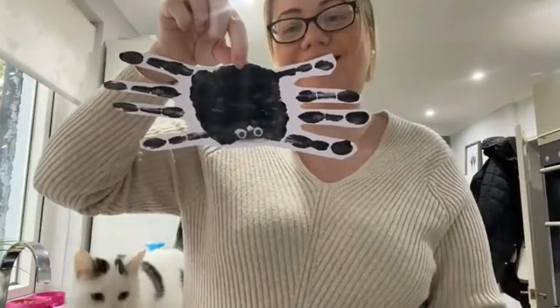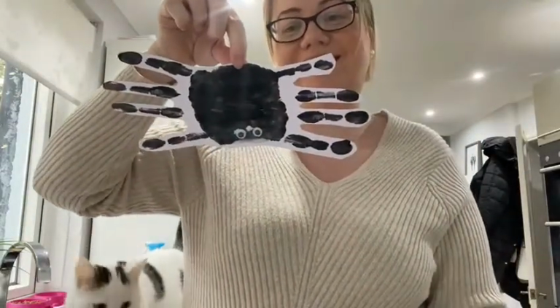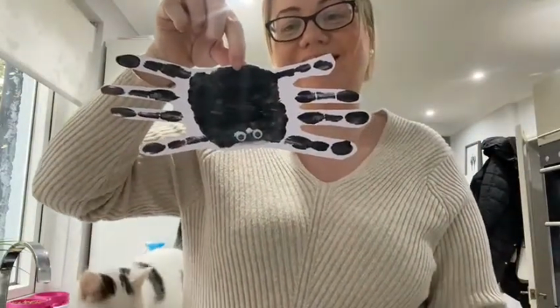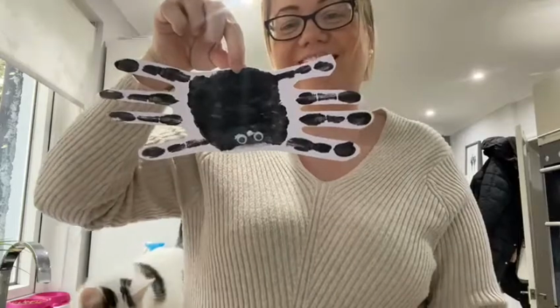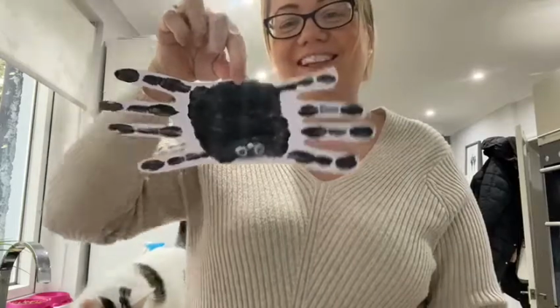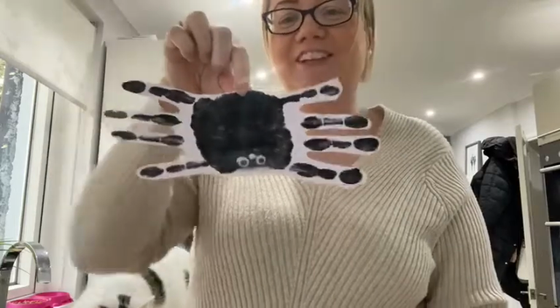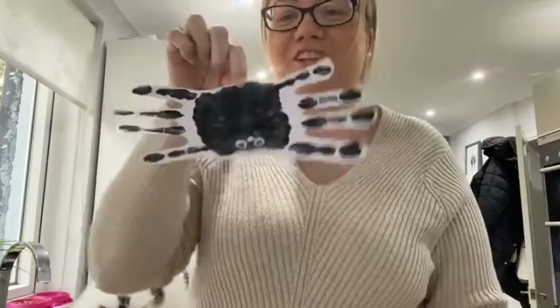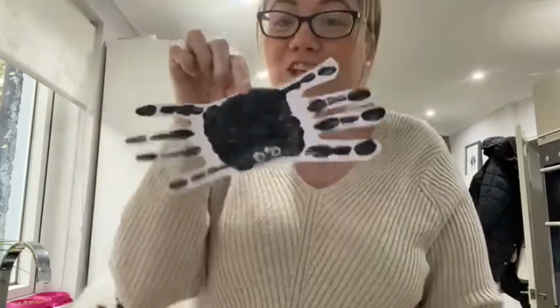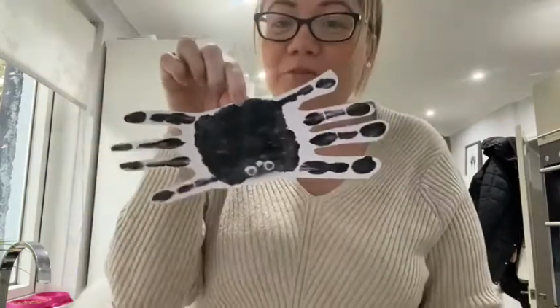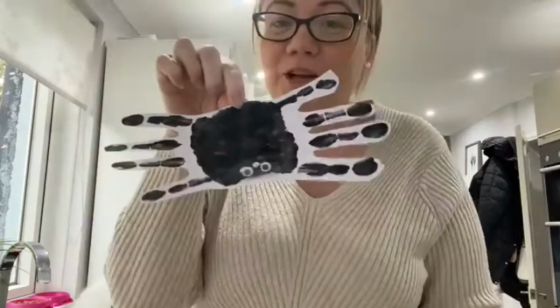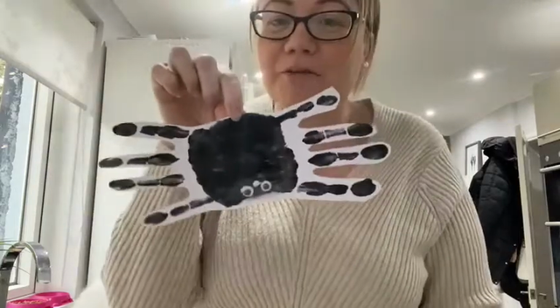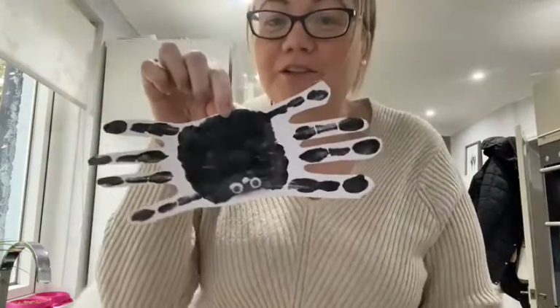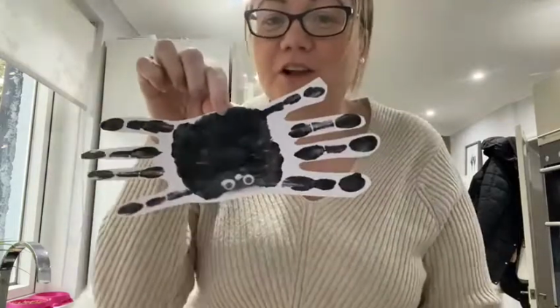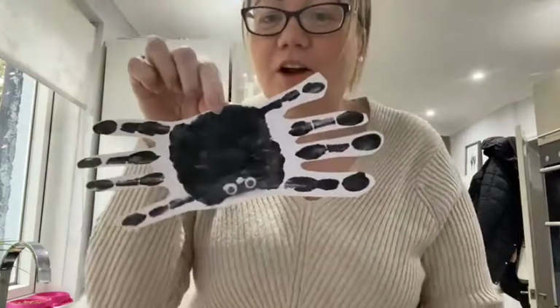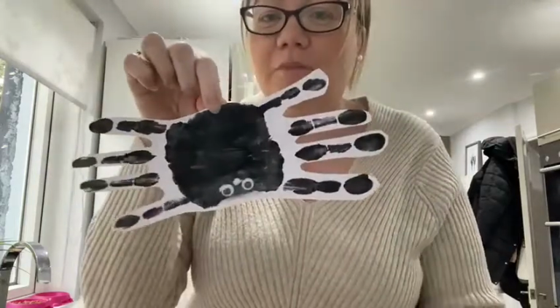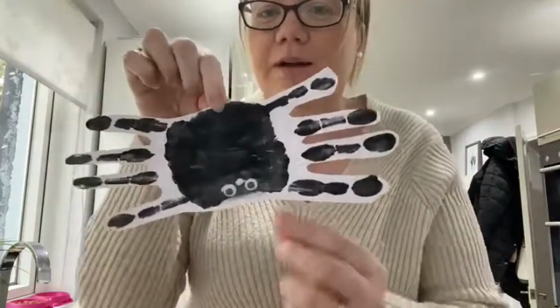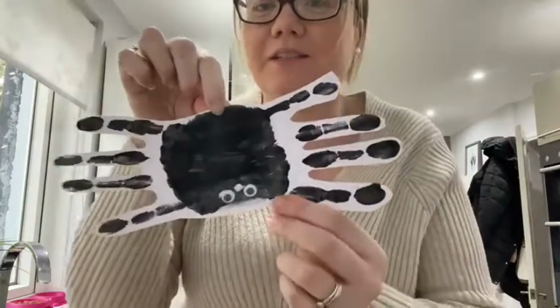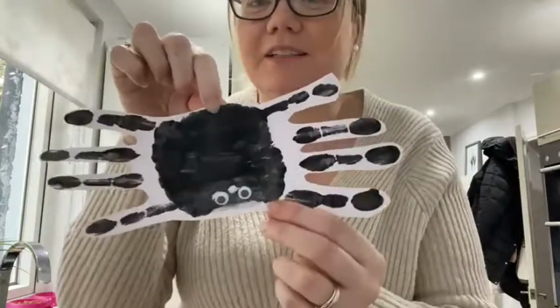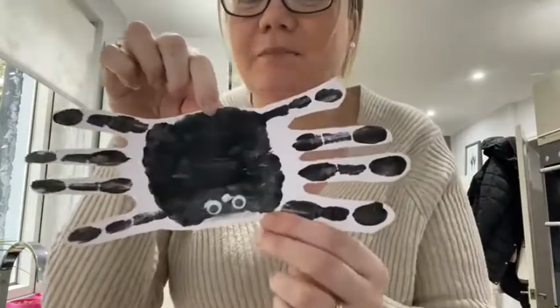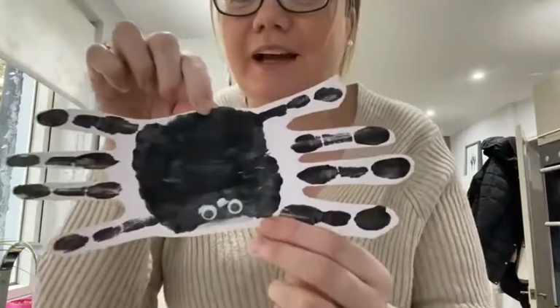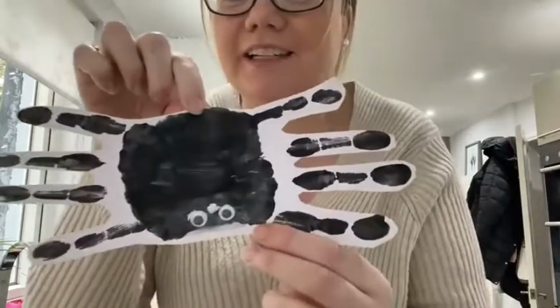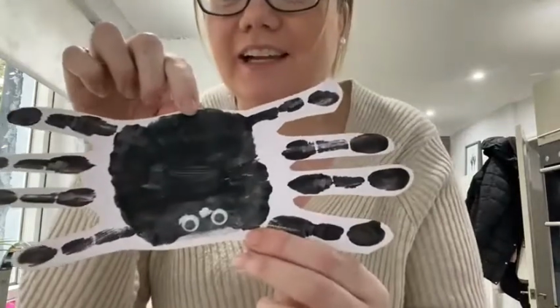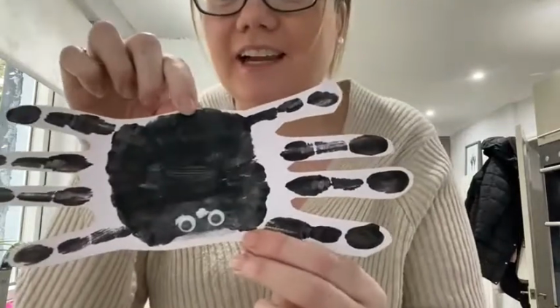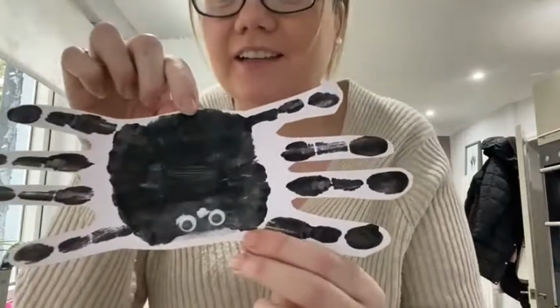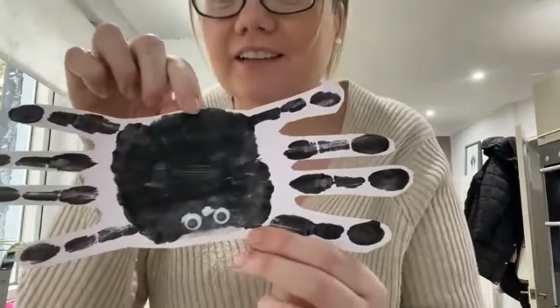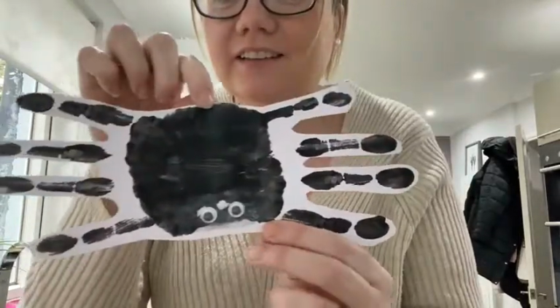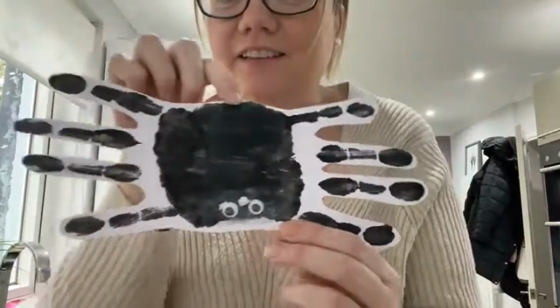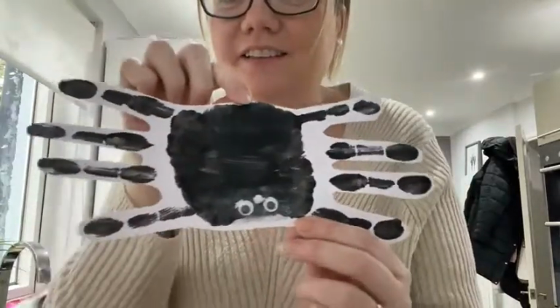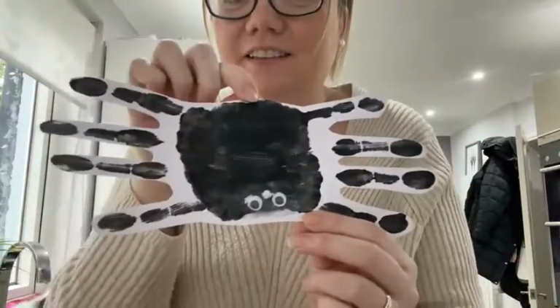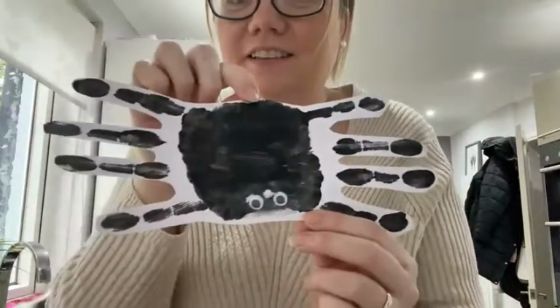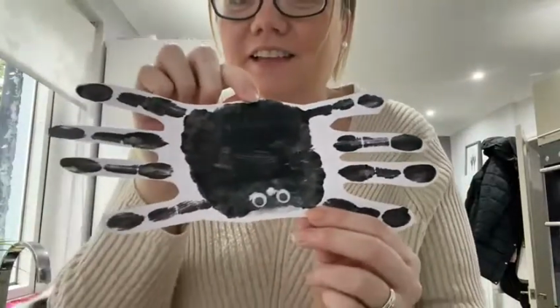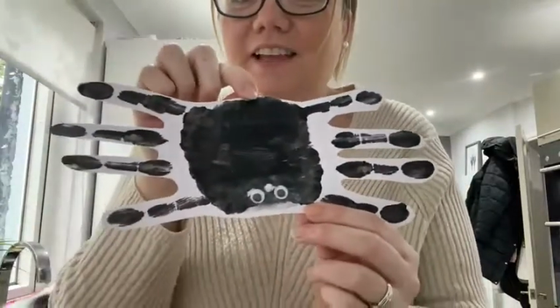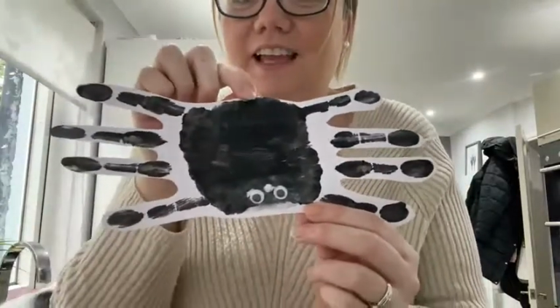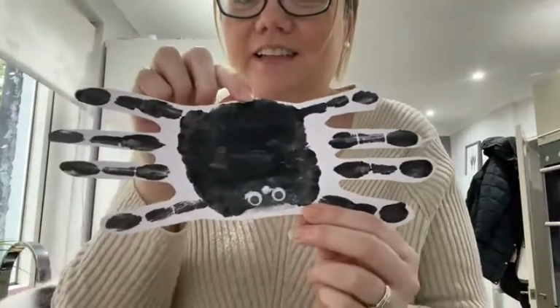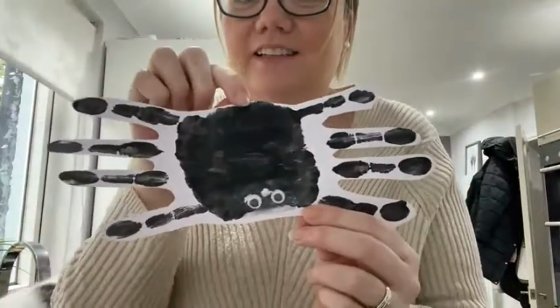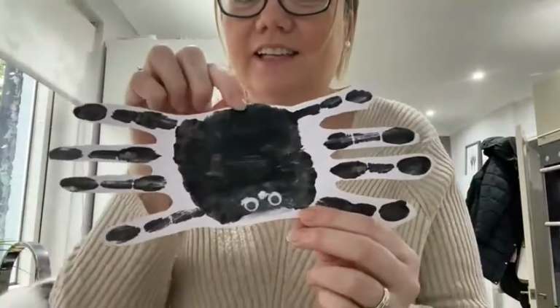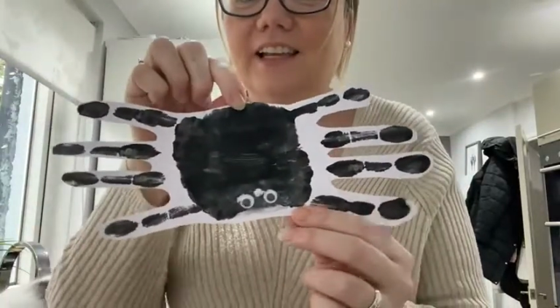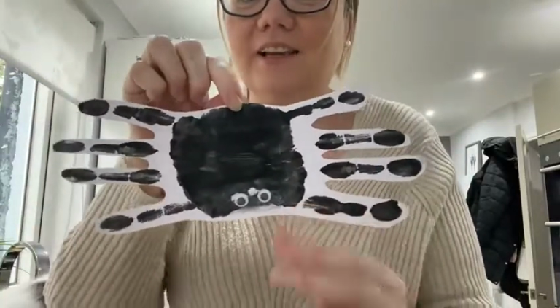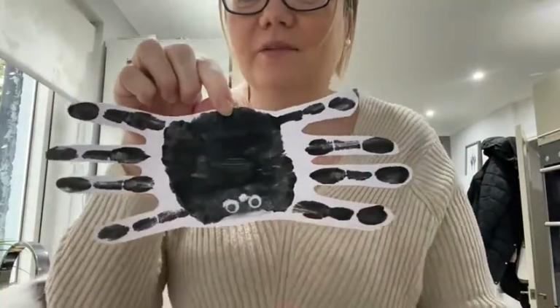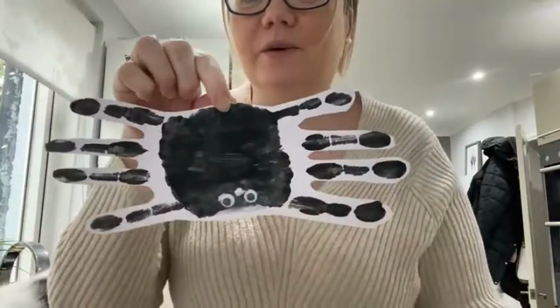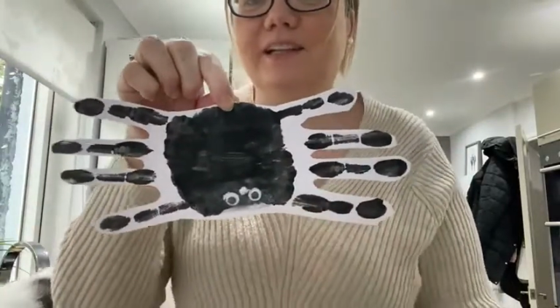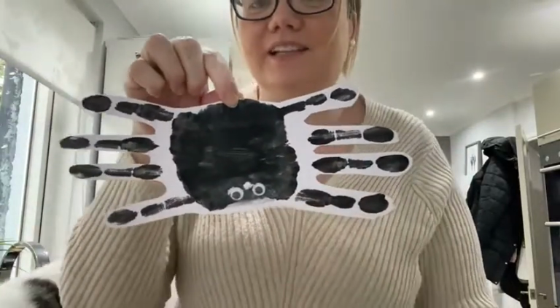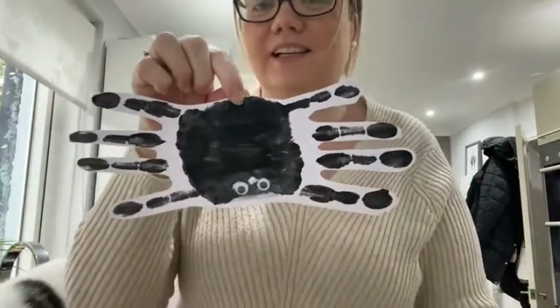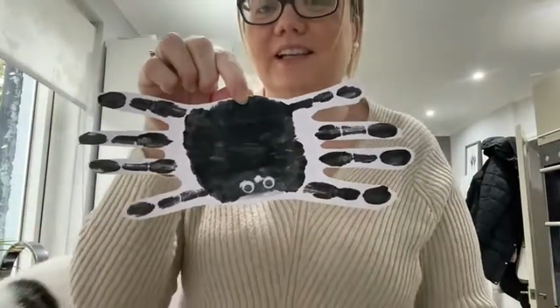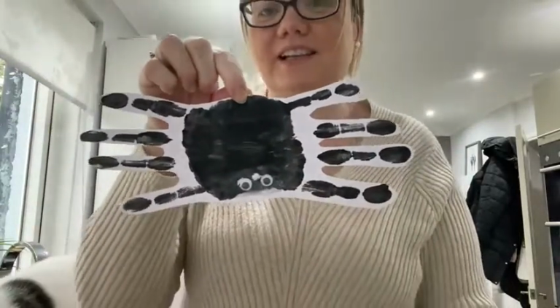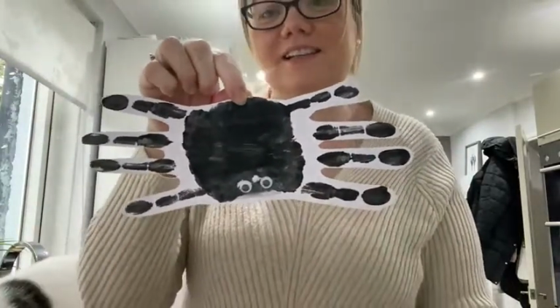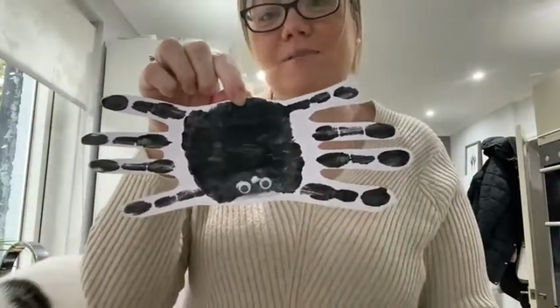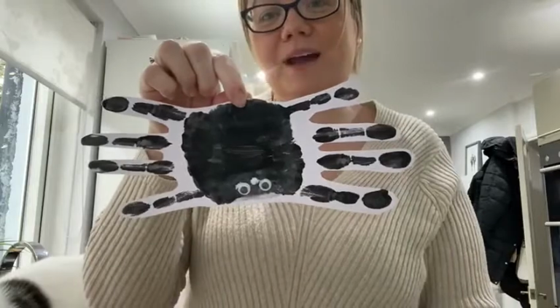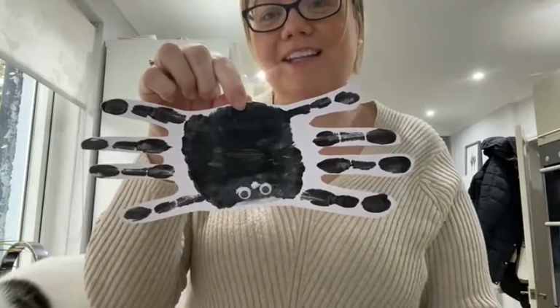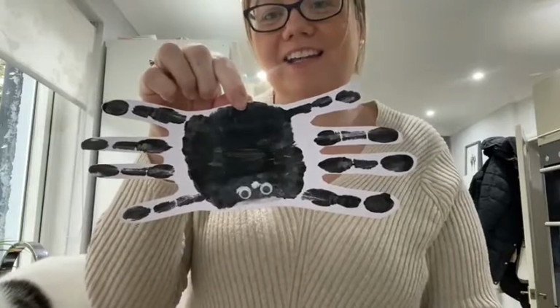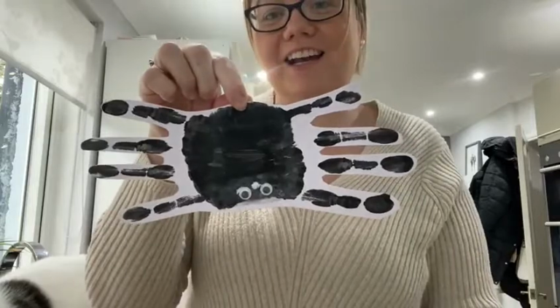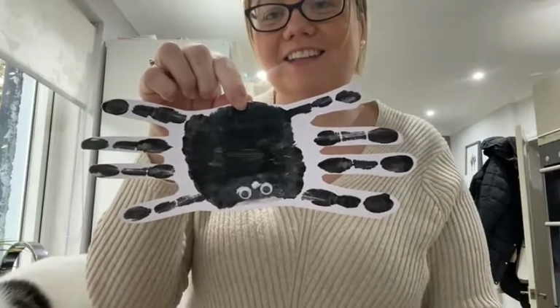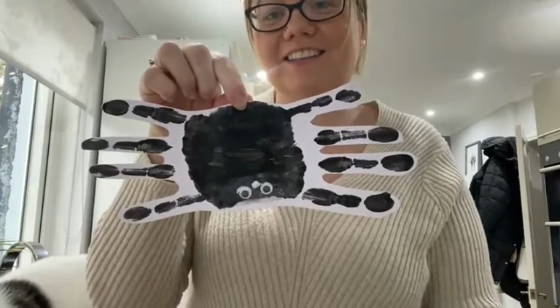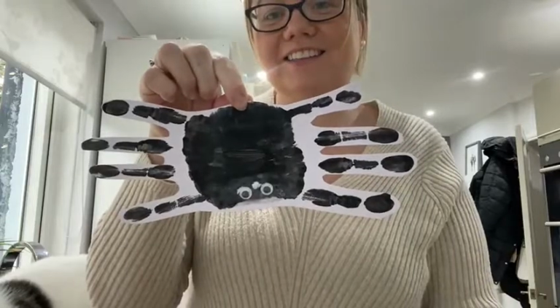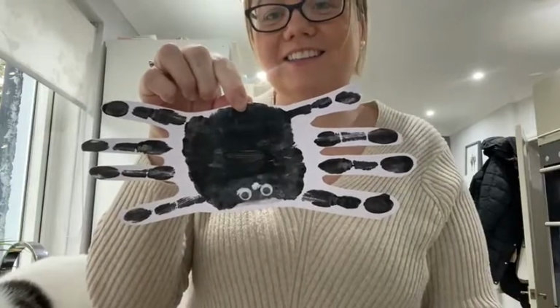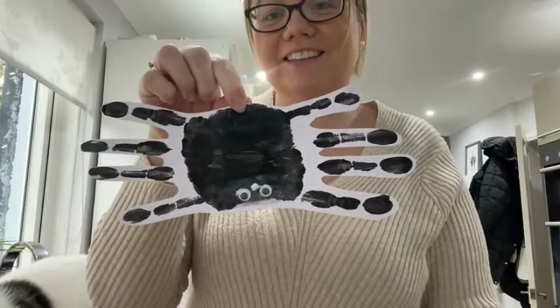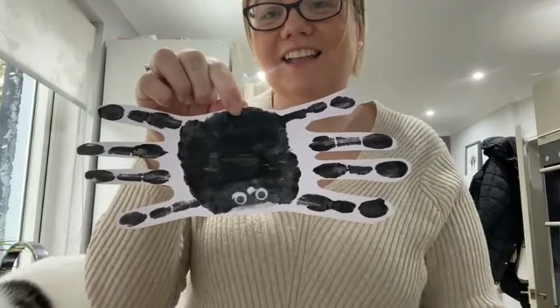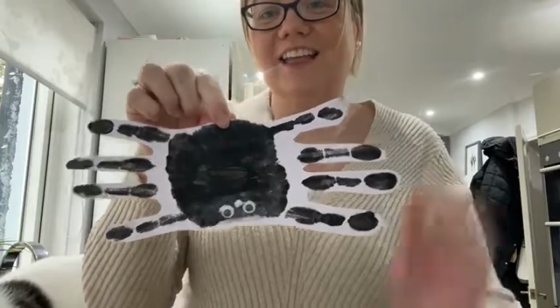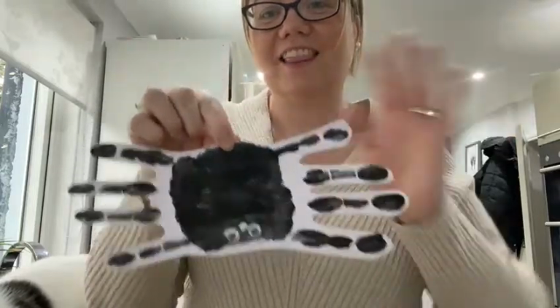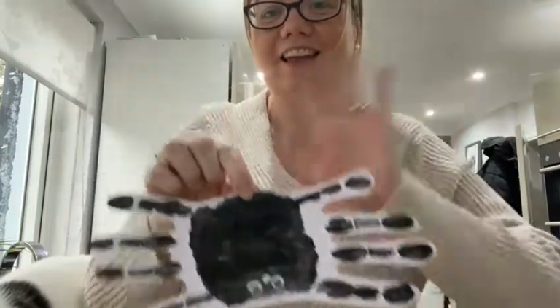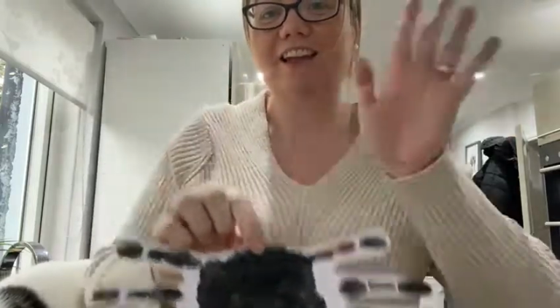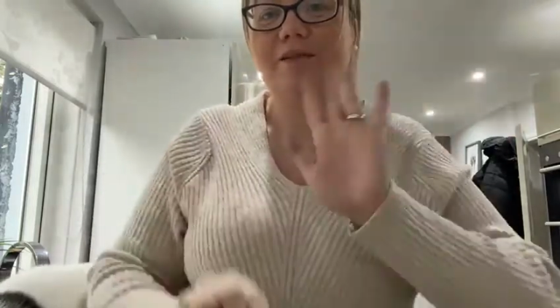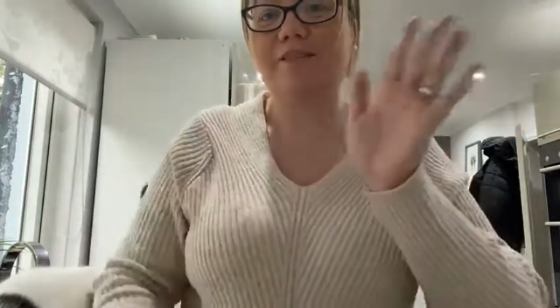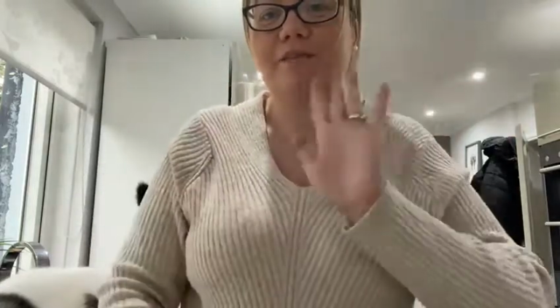Do you know a song about a spider? Incy Wincy spider. Thank you everybody.